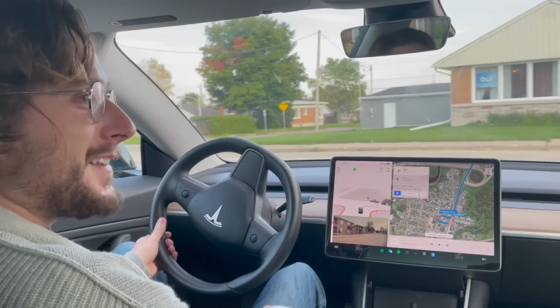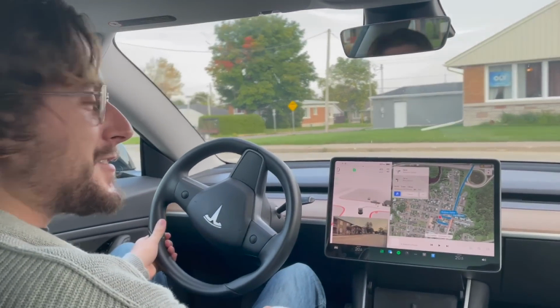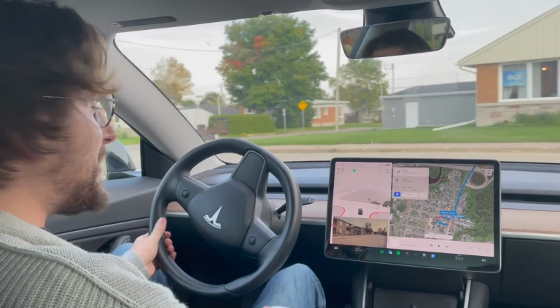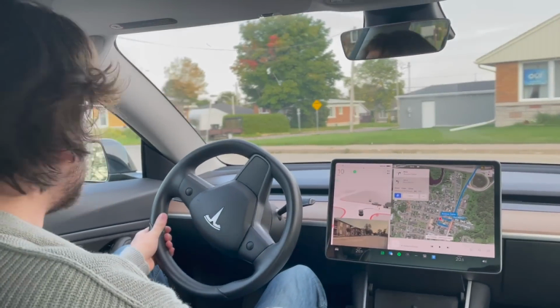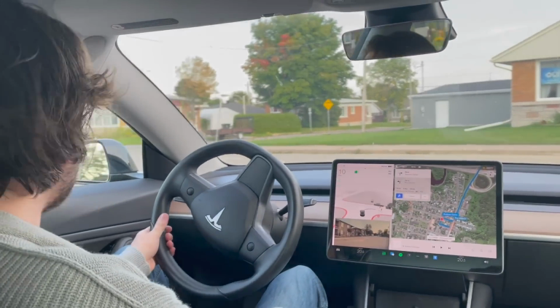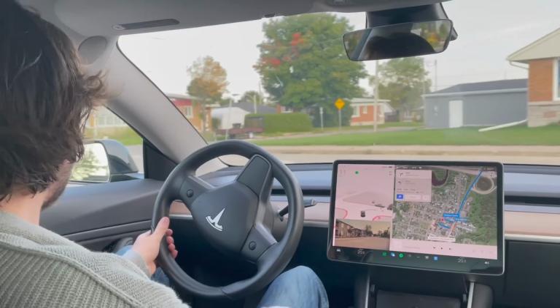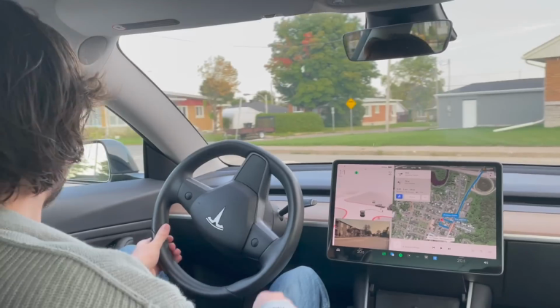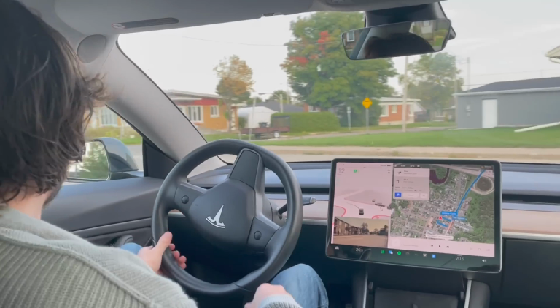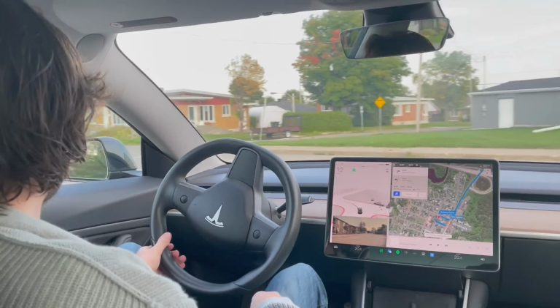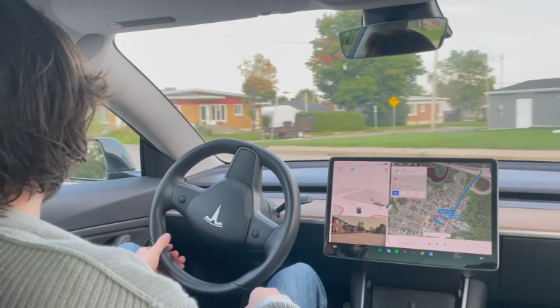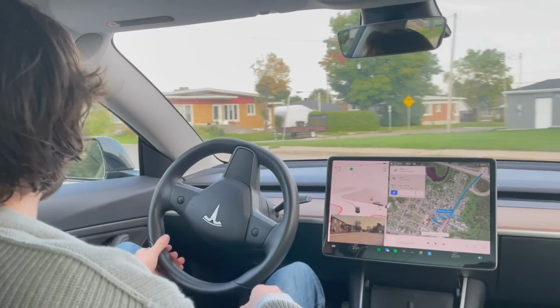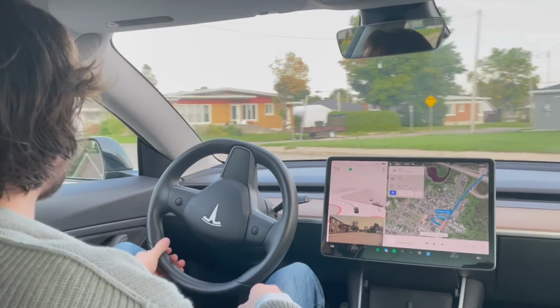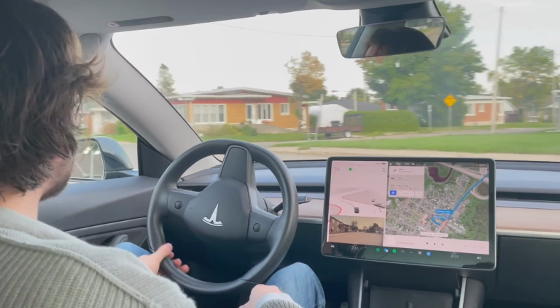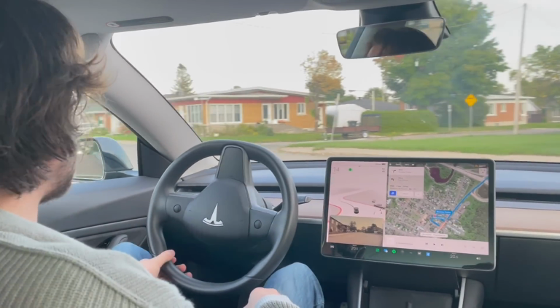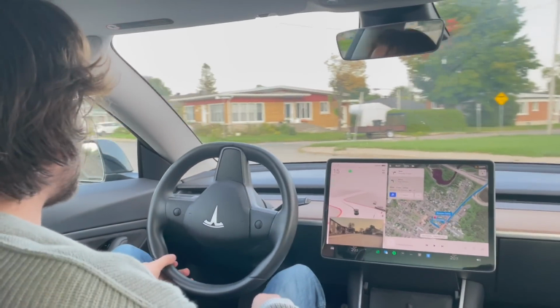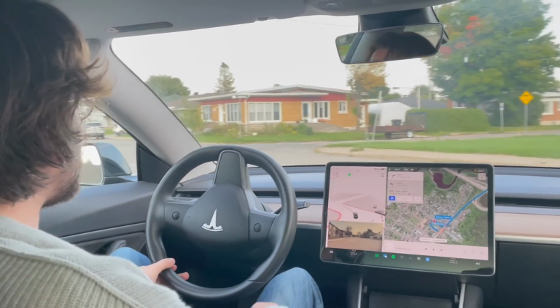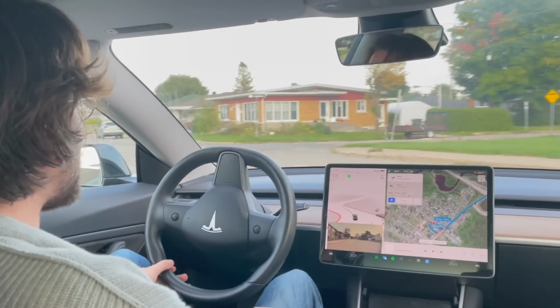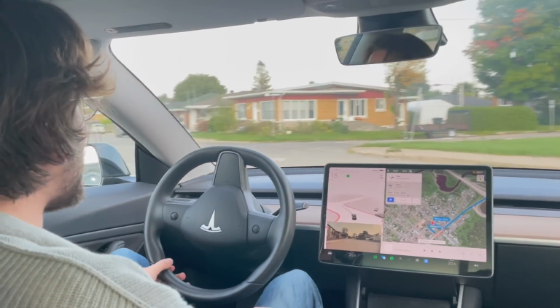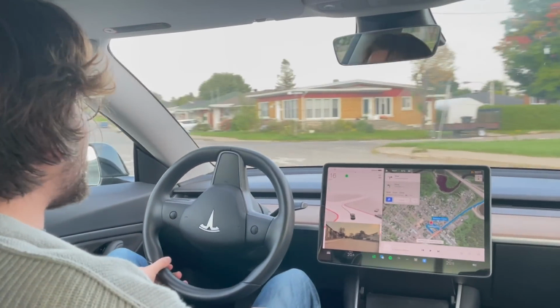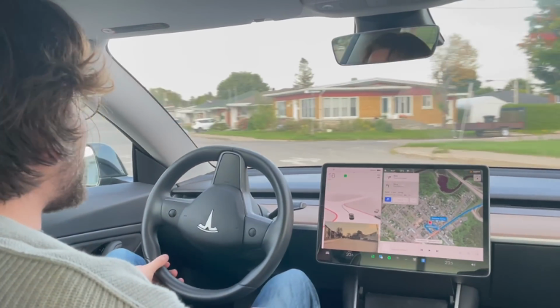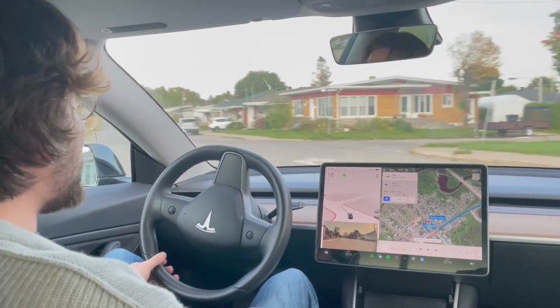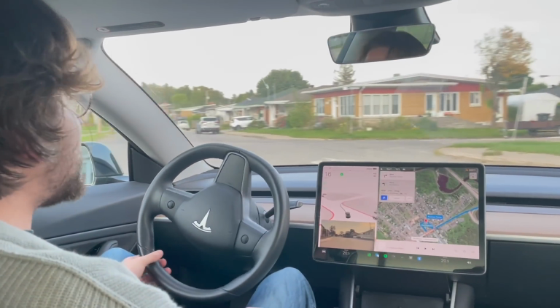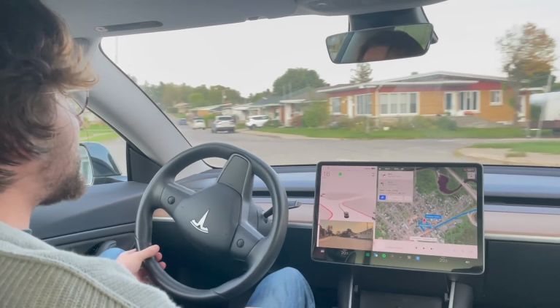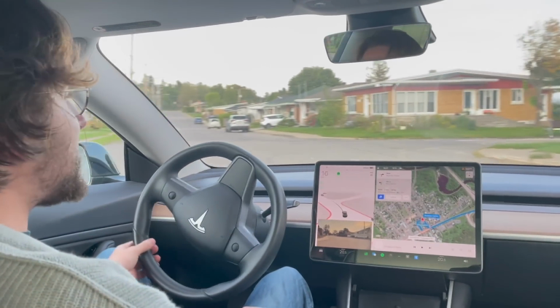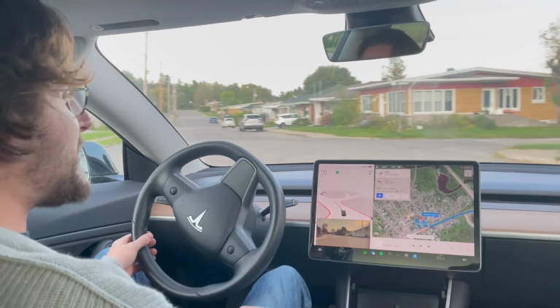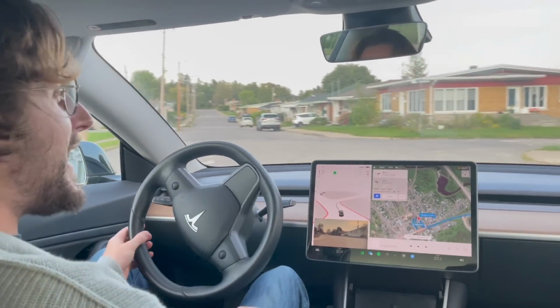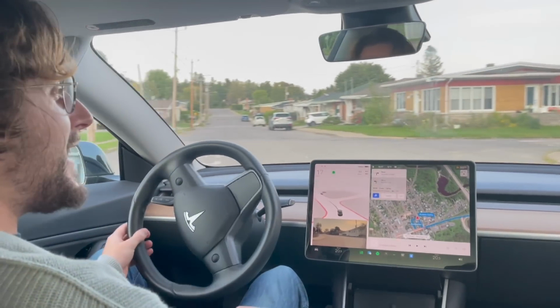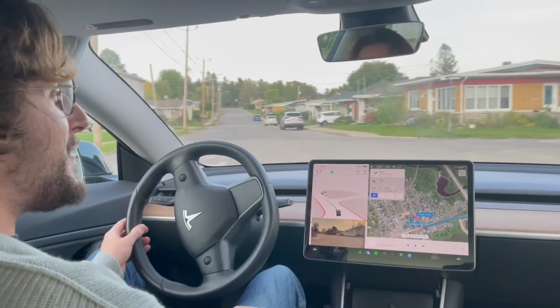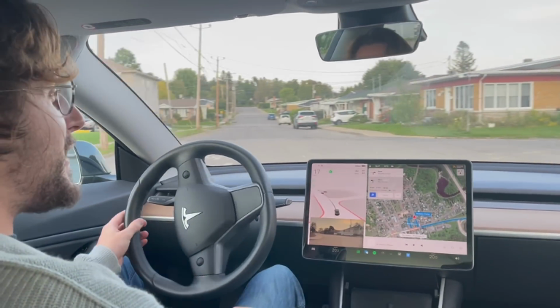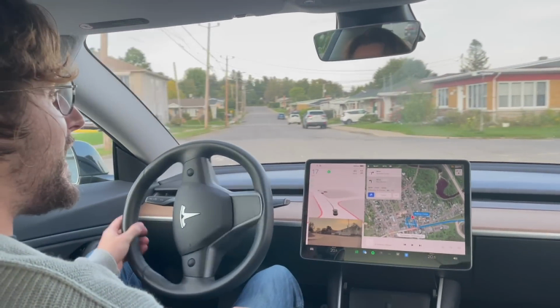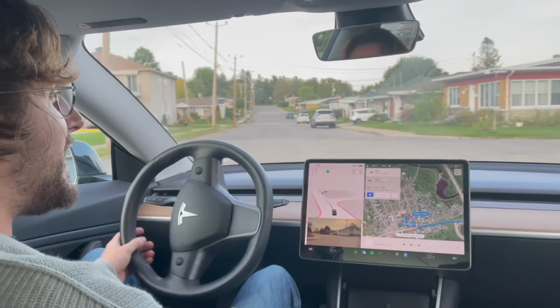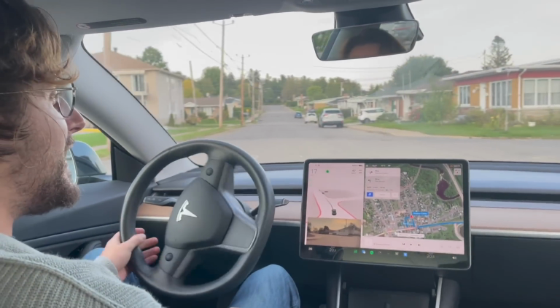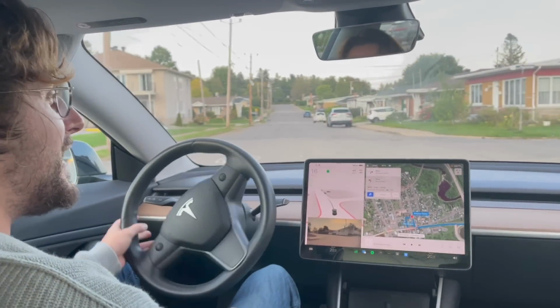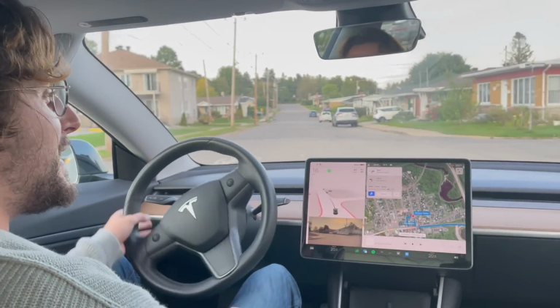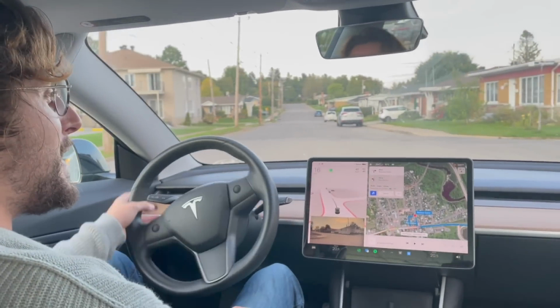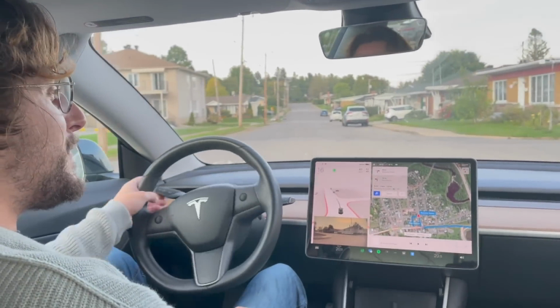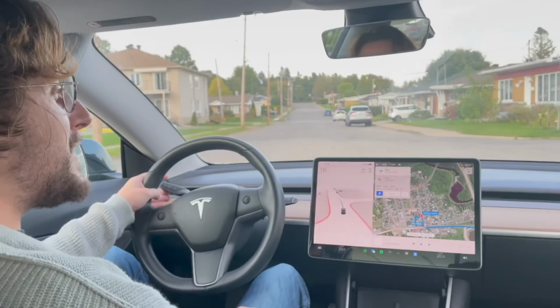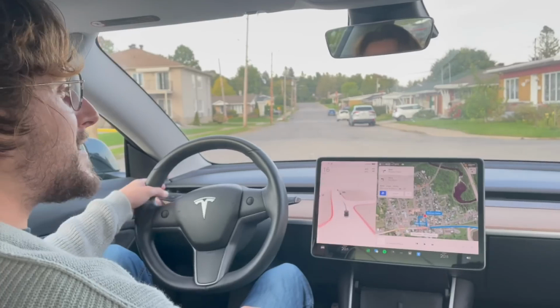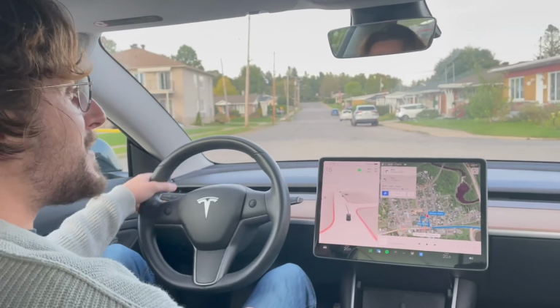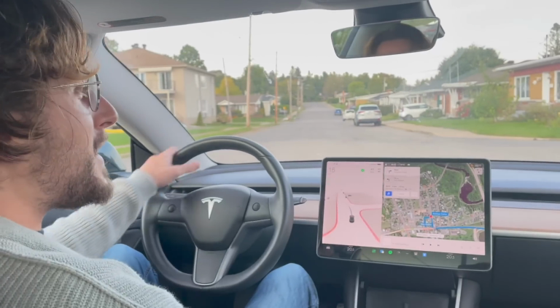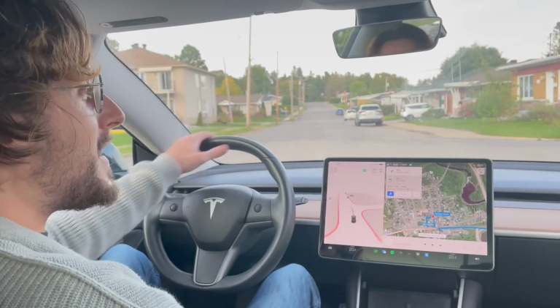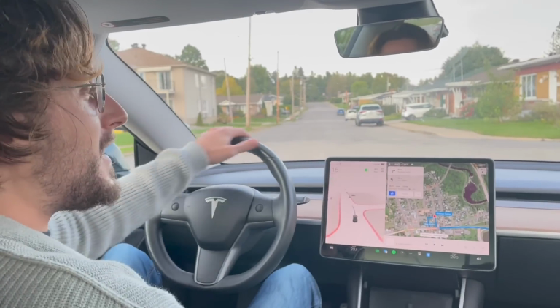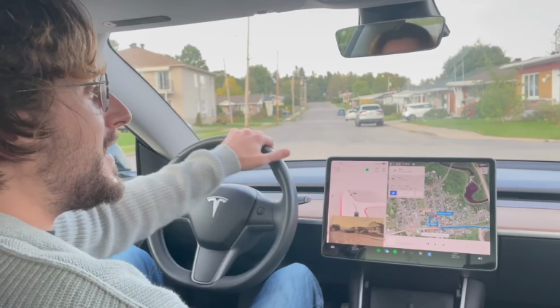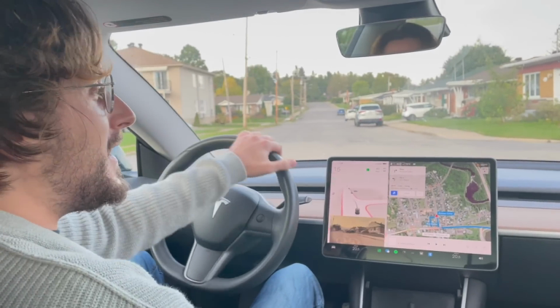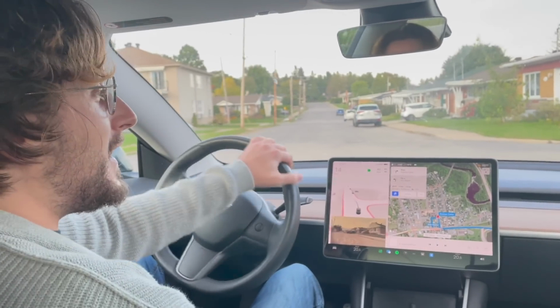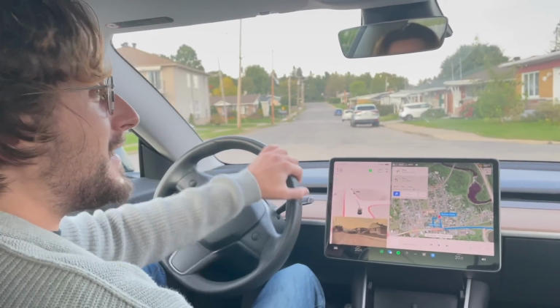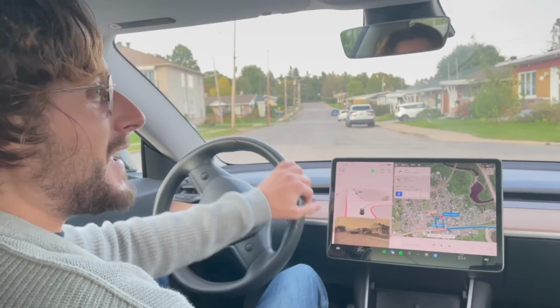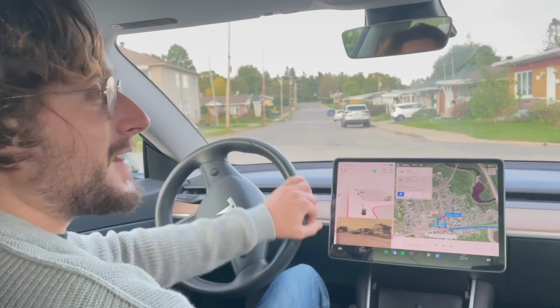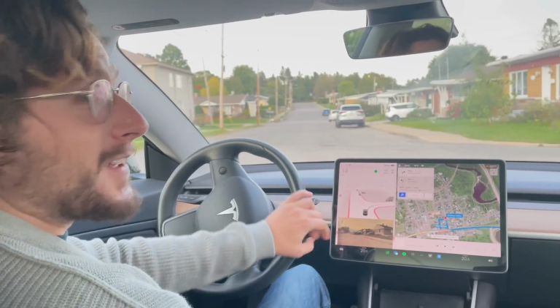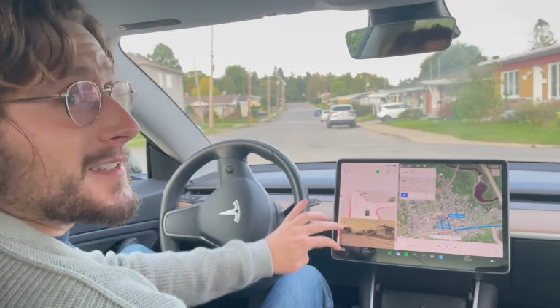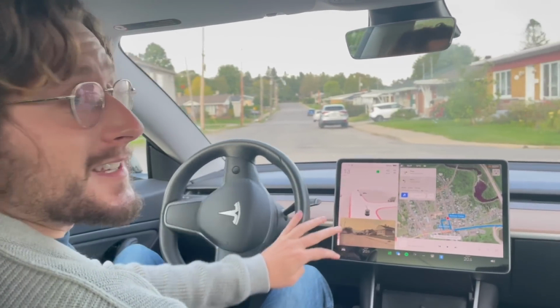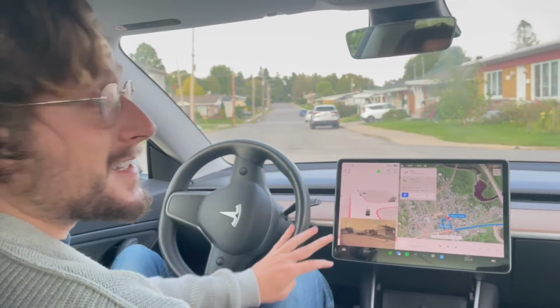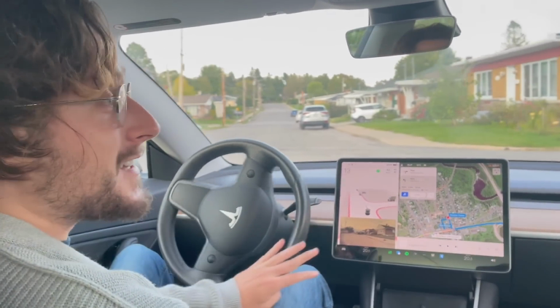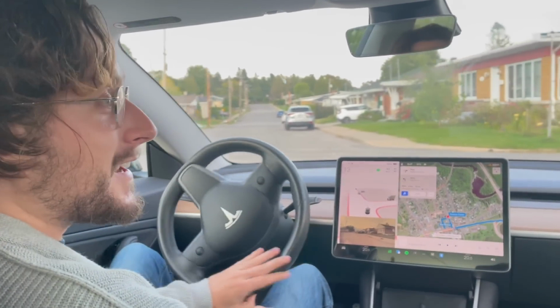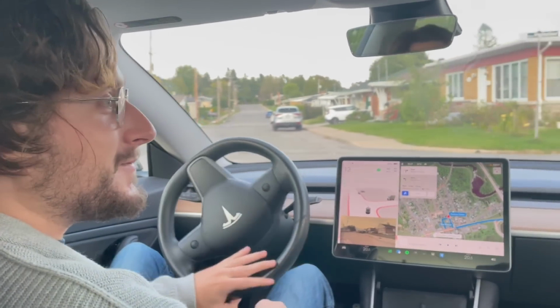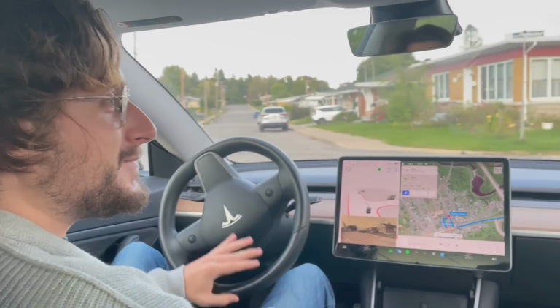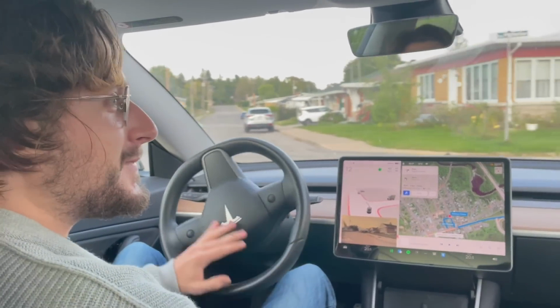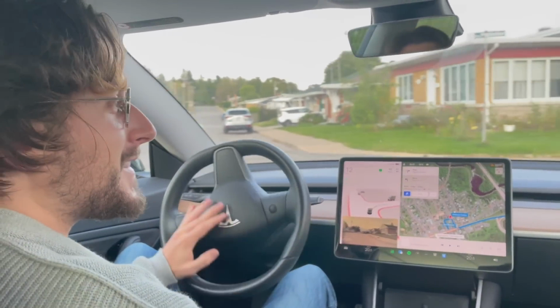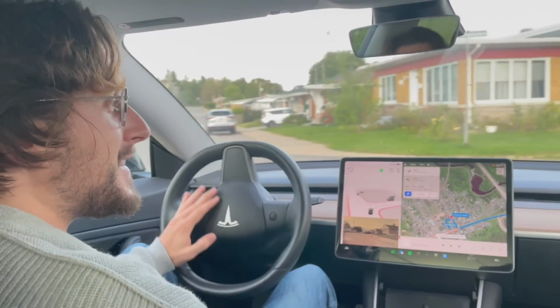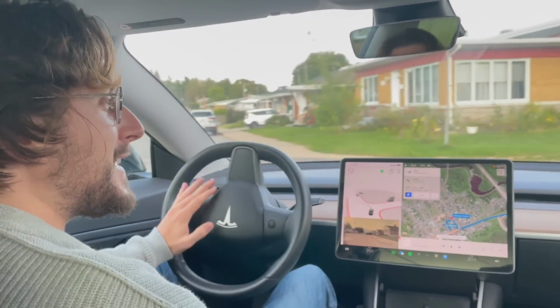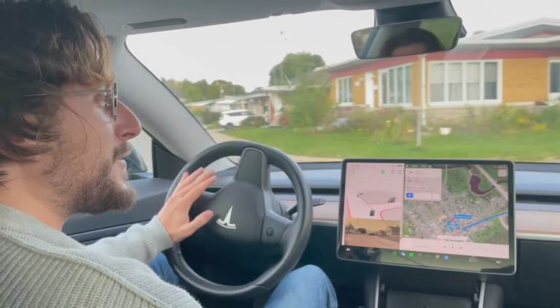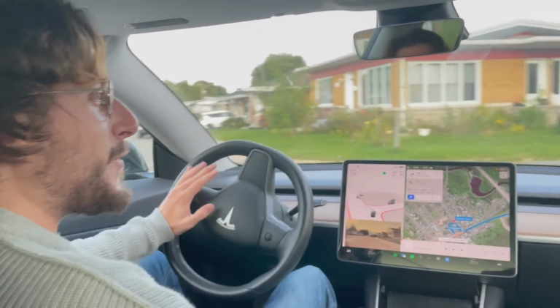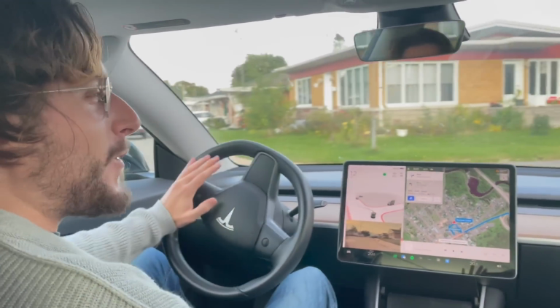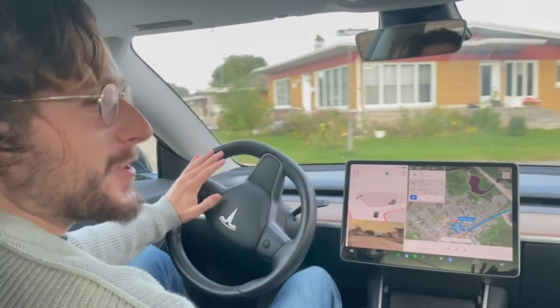So I guess it's a fail for our first try of FSD Beta 10.69. Thank you for watching.